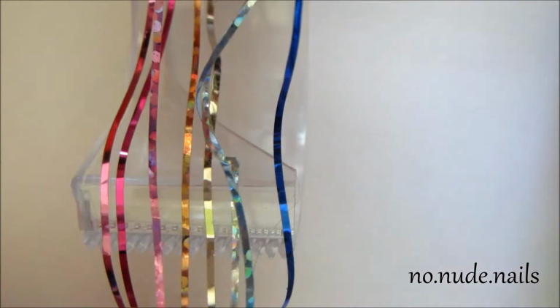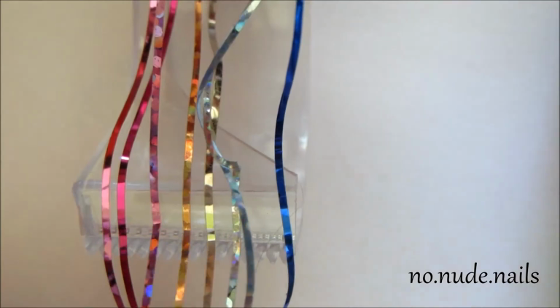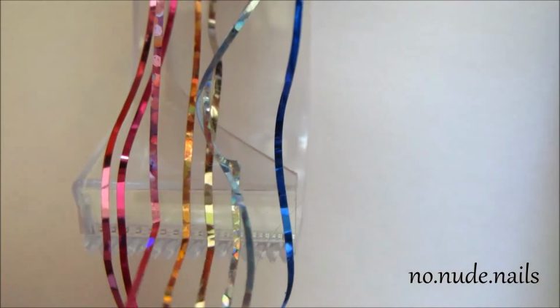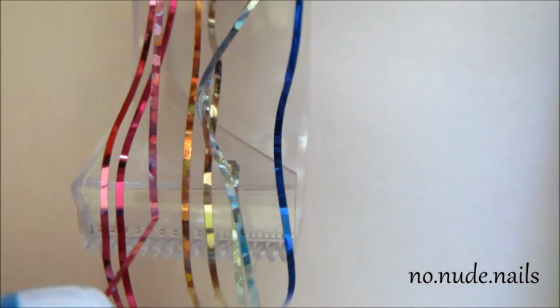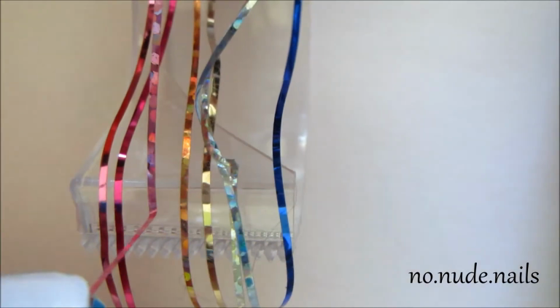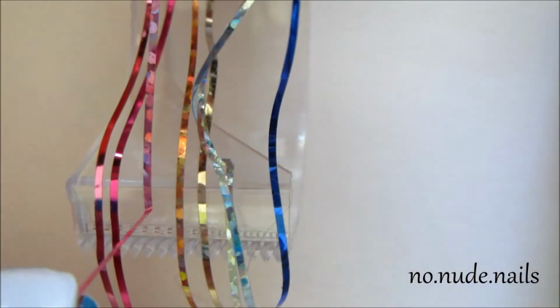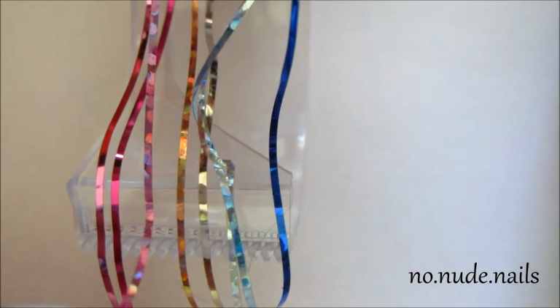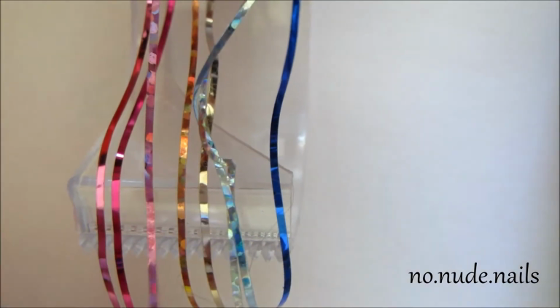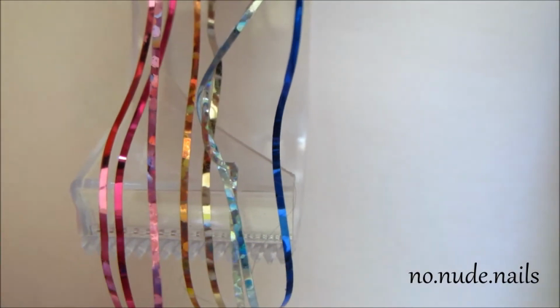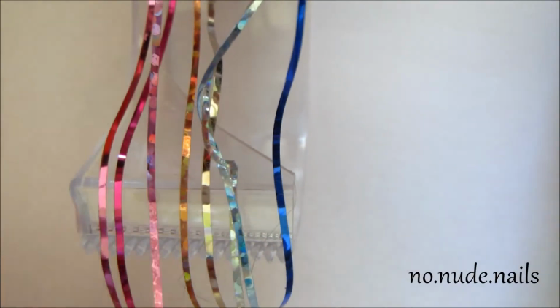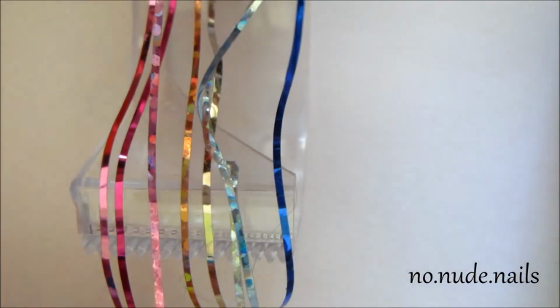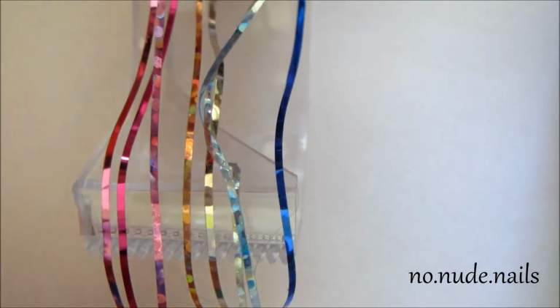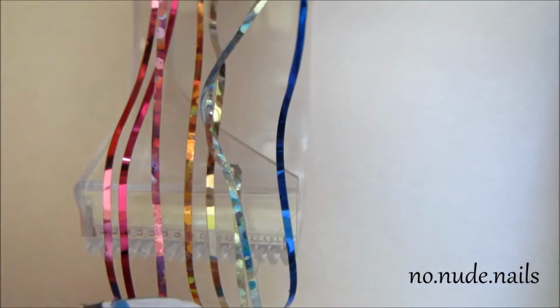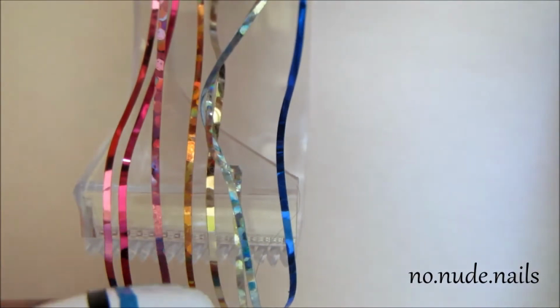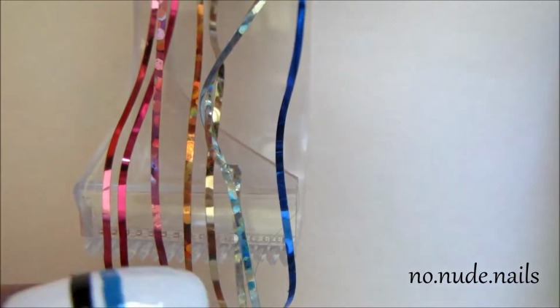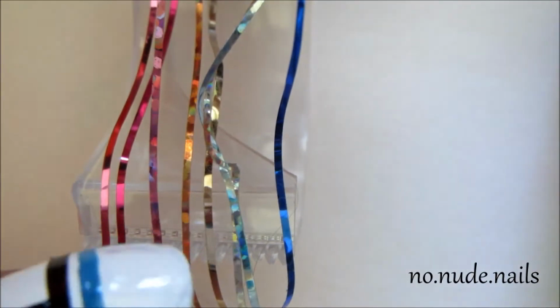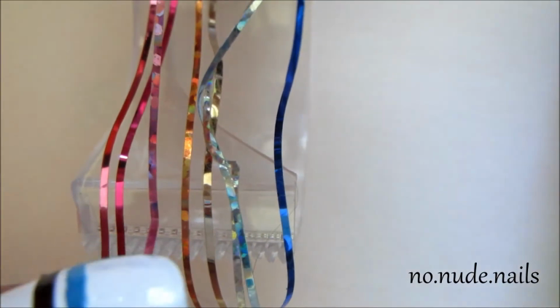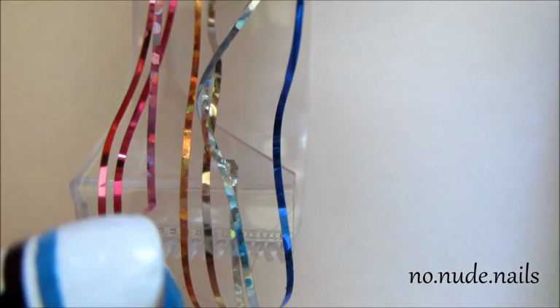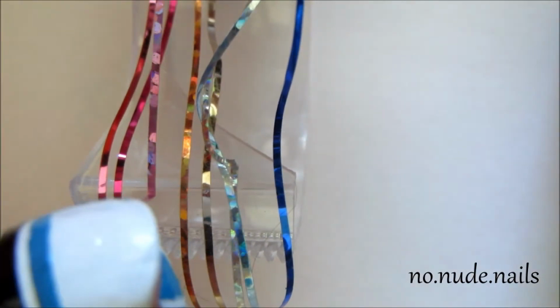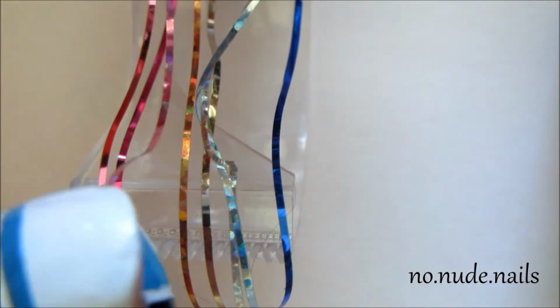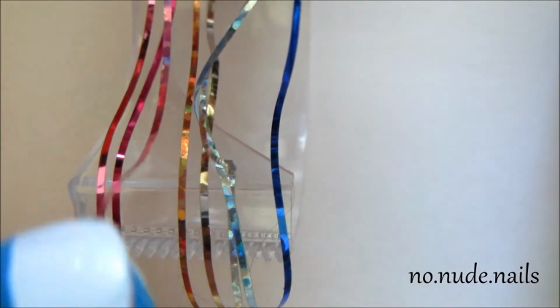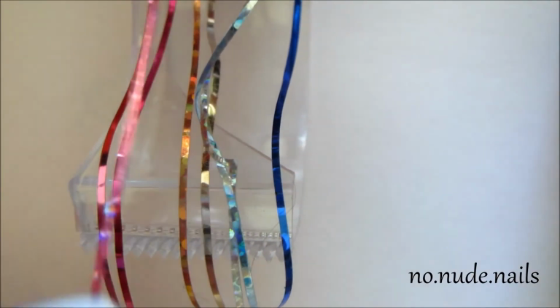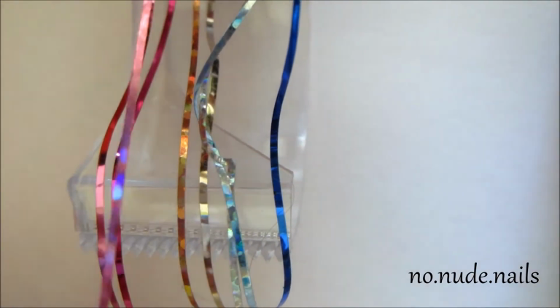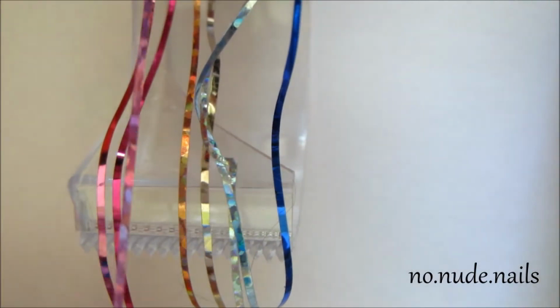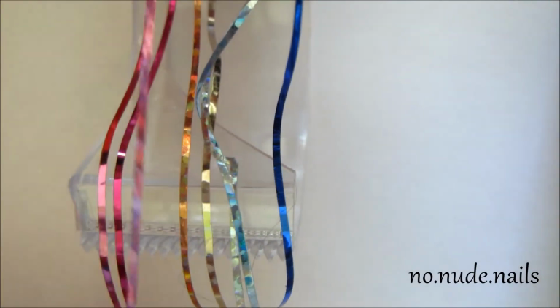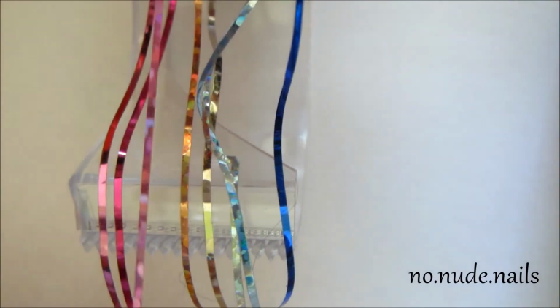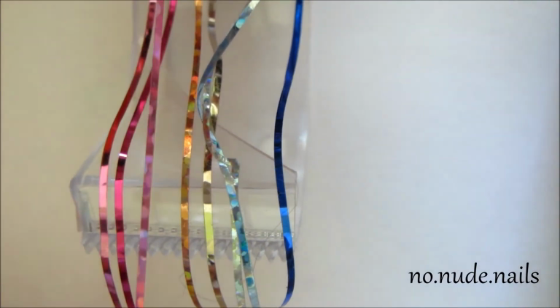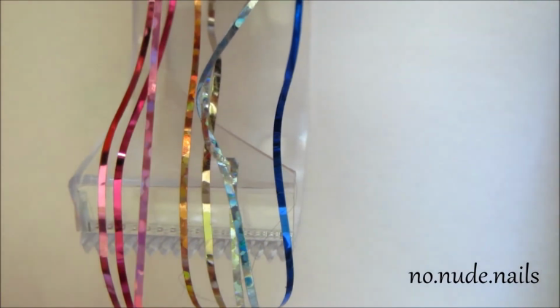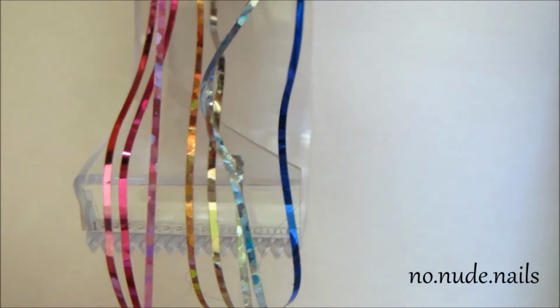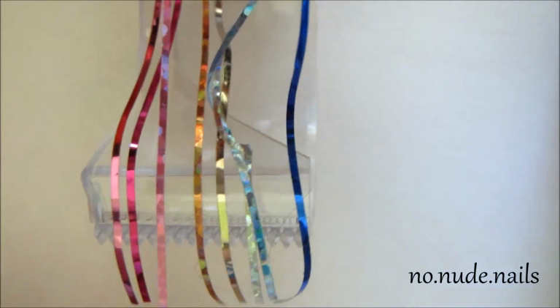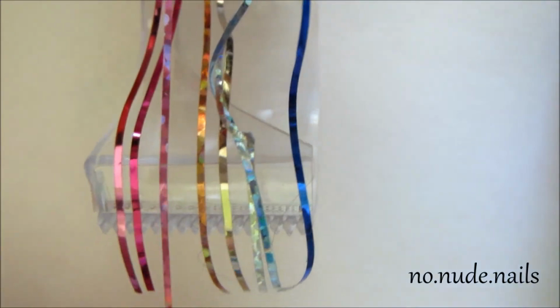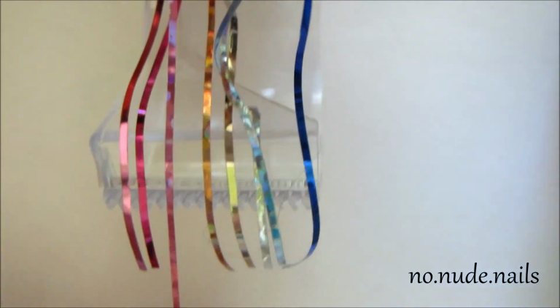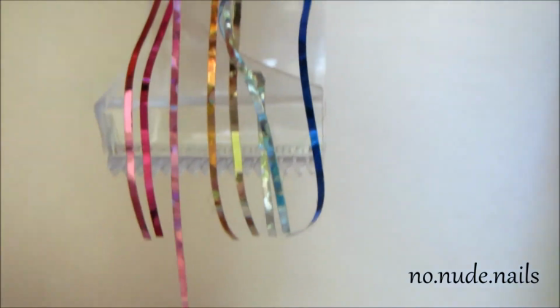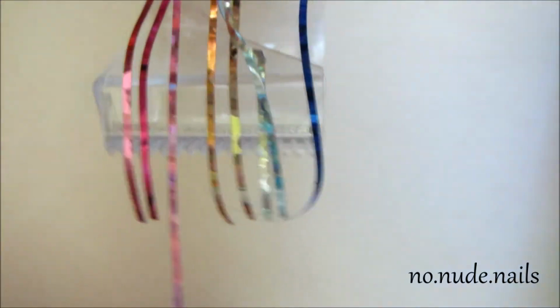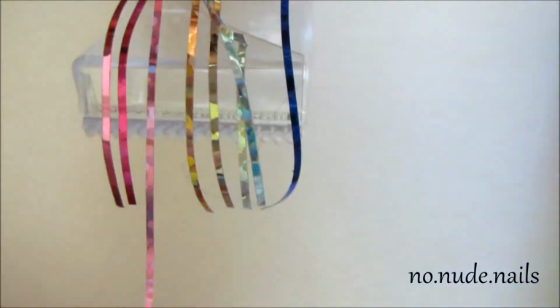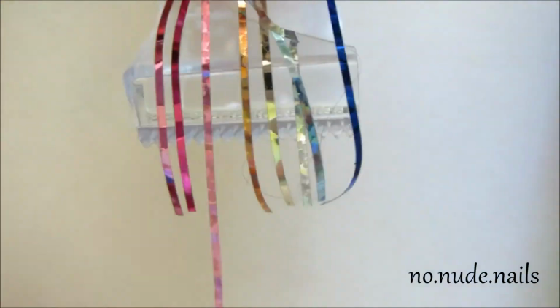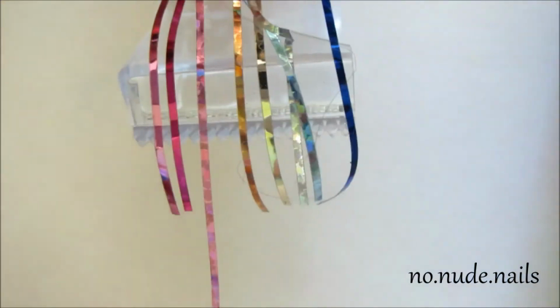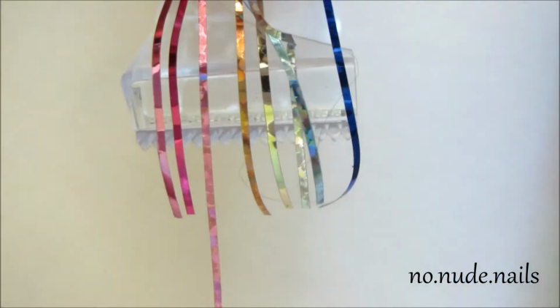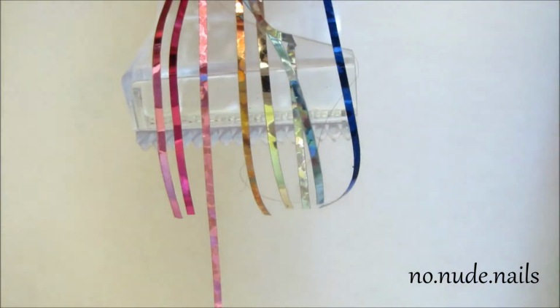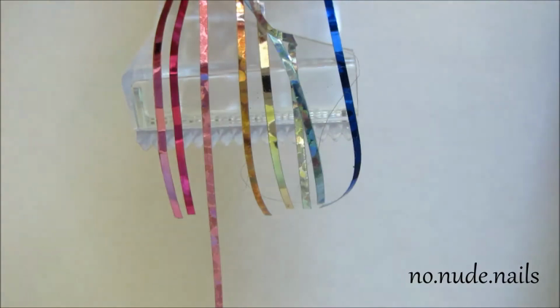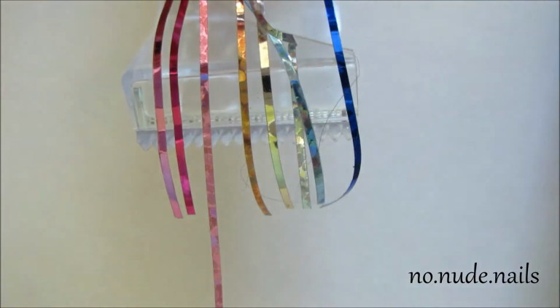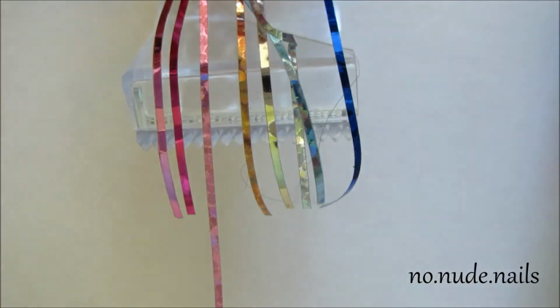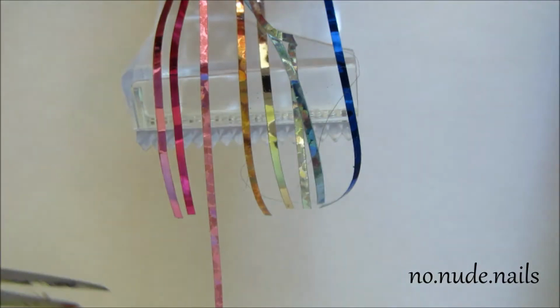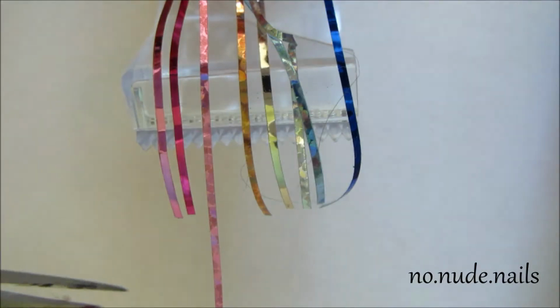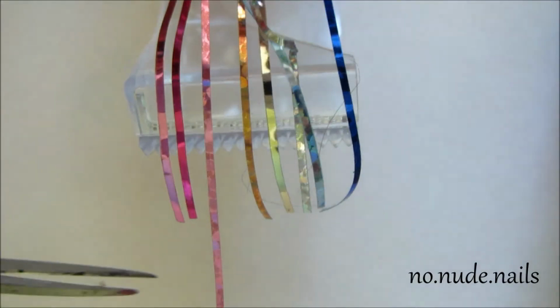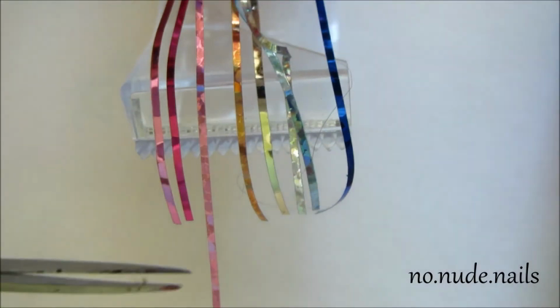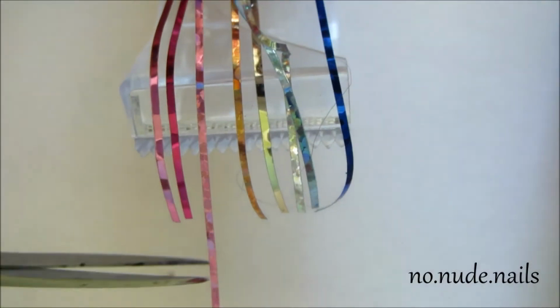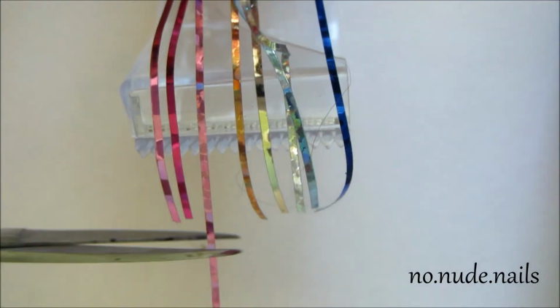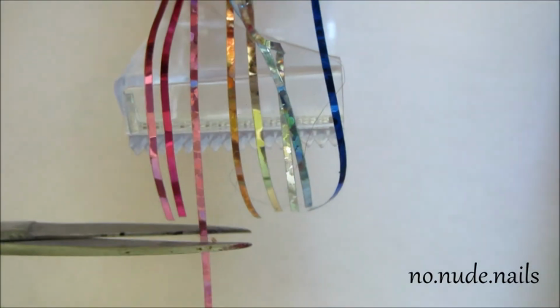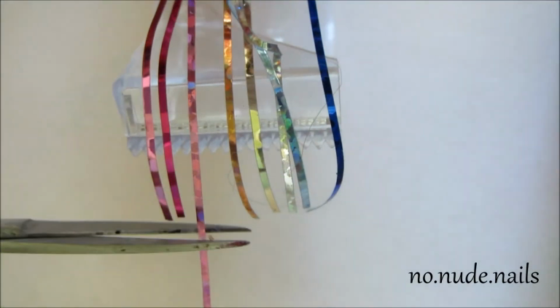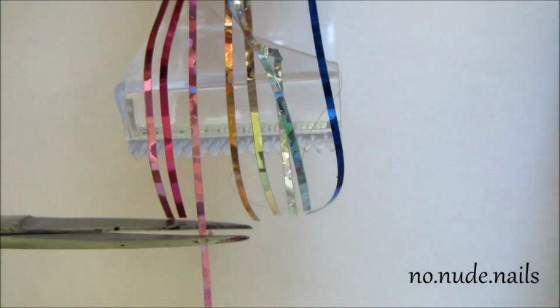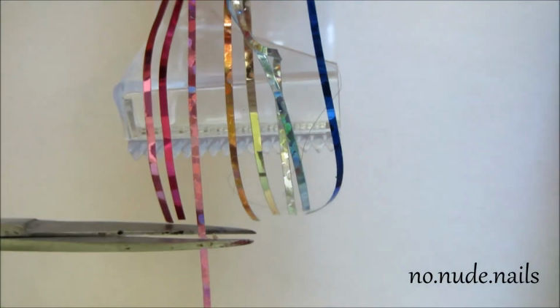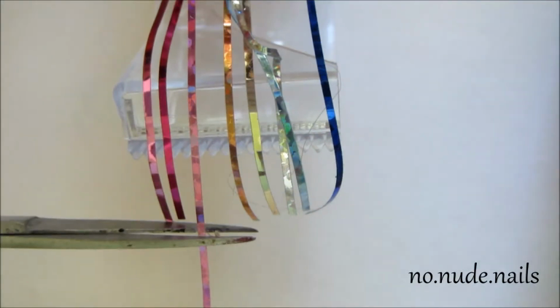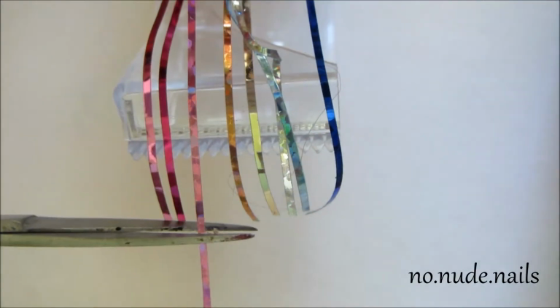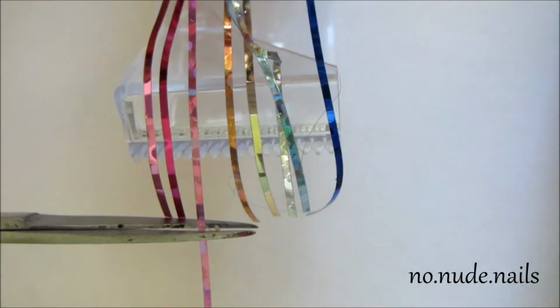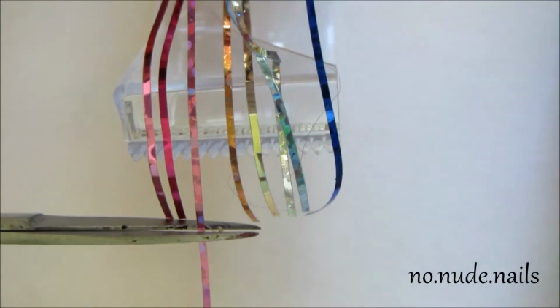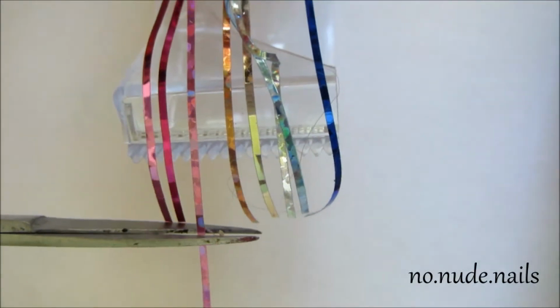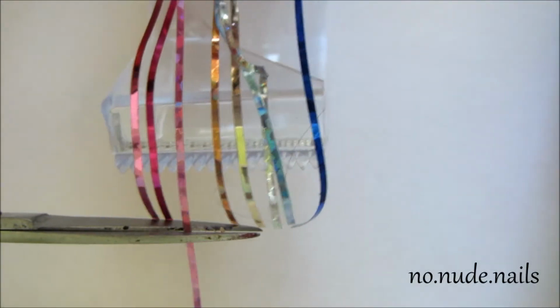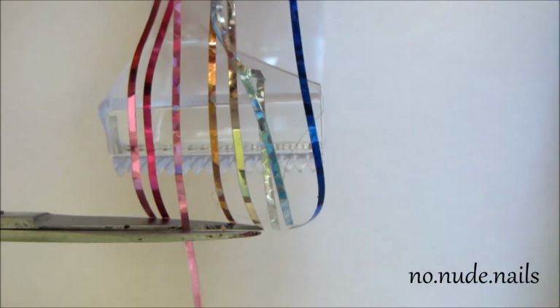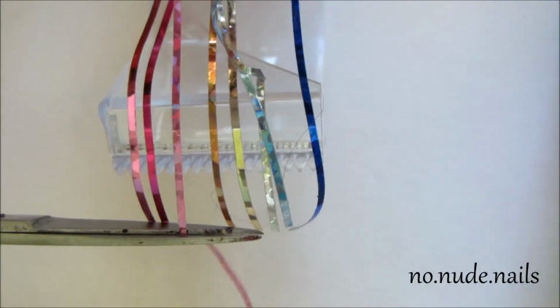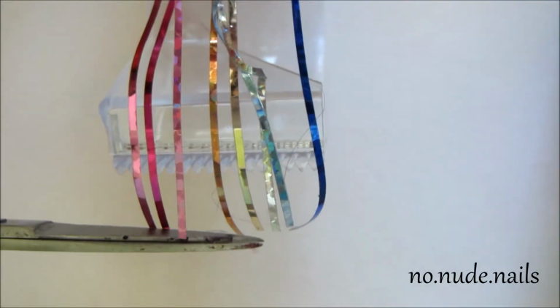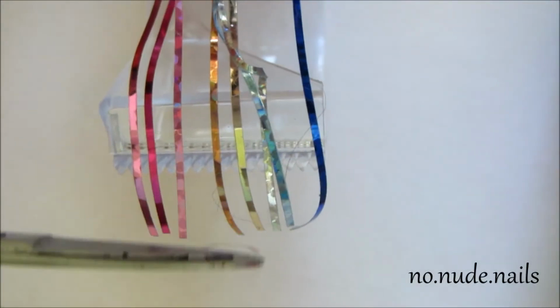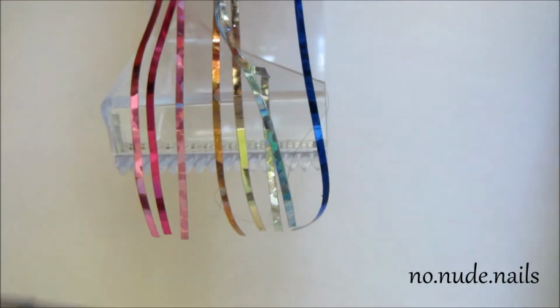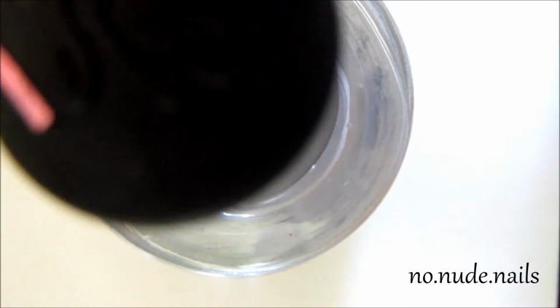Then I took some striping tape and I just put it on the top of a polish bottle so it's easily accessible and you can grab it whenever you need.